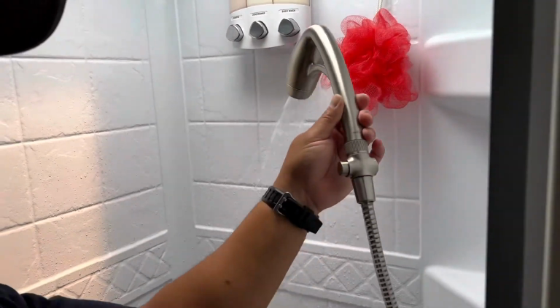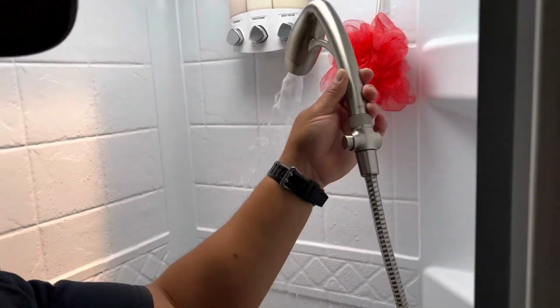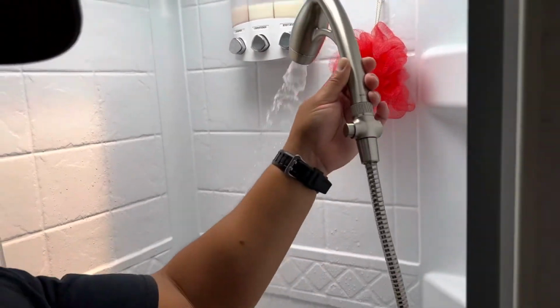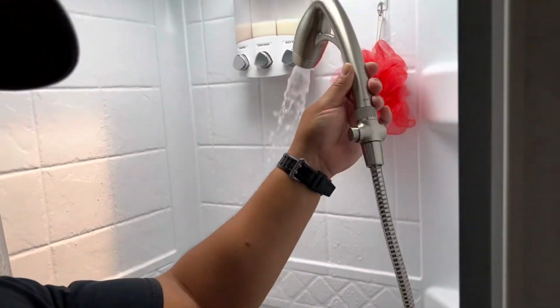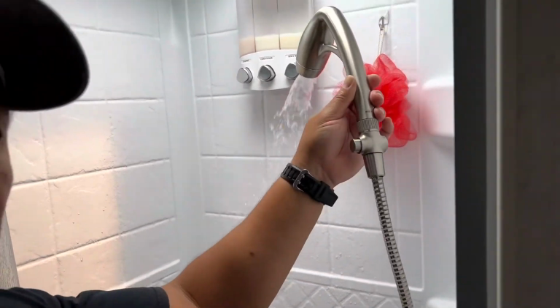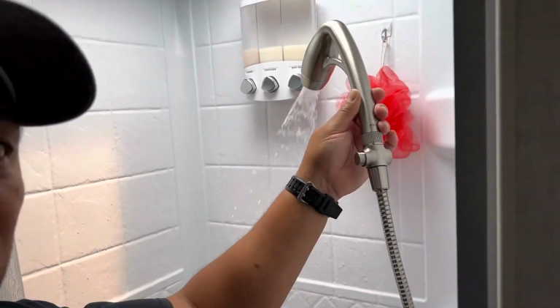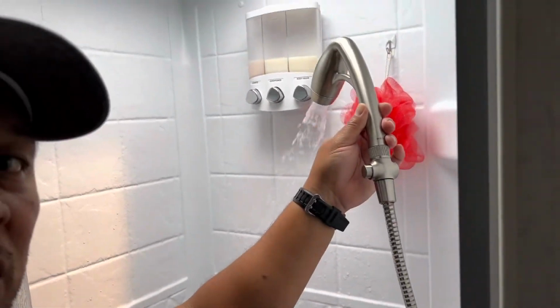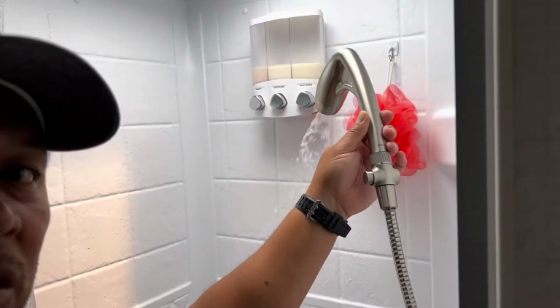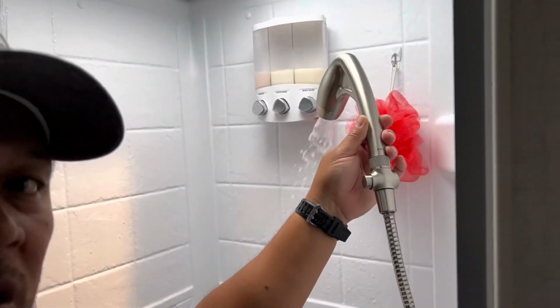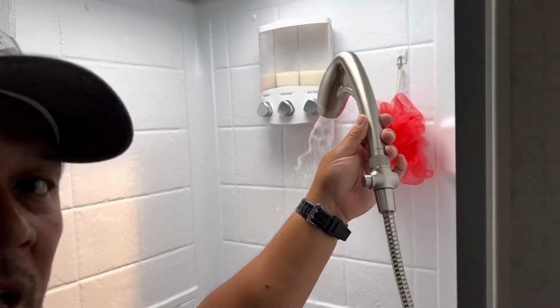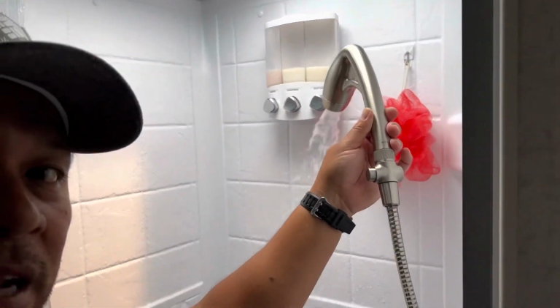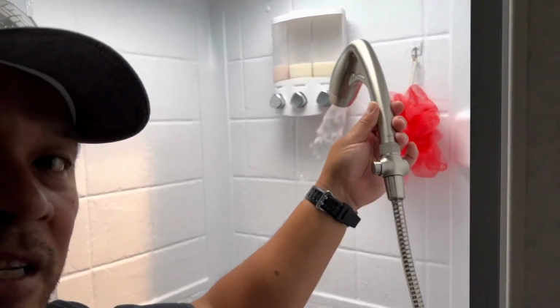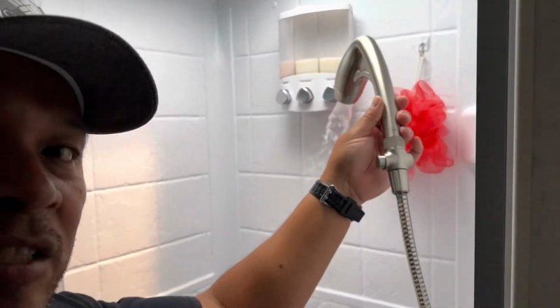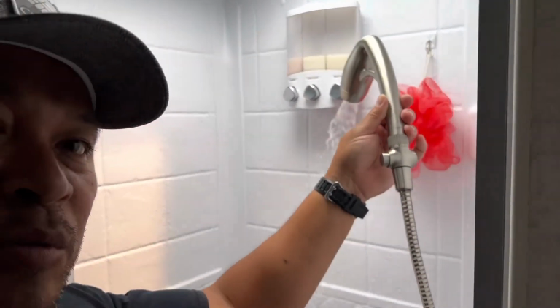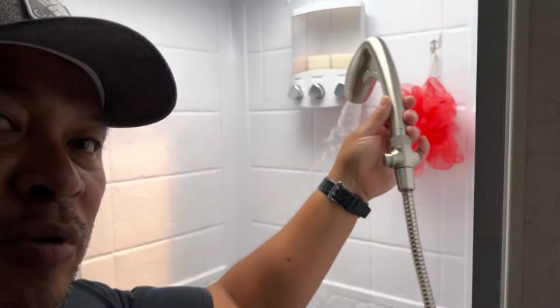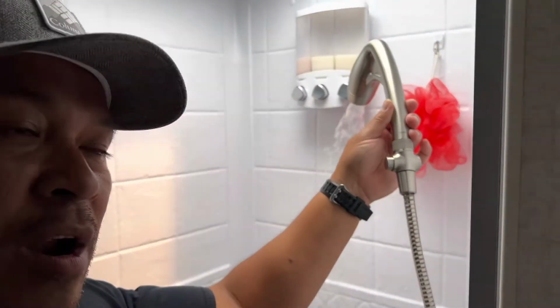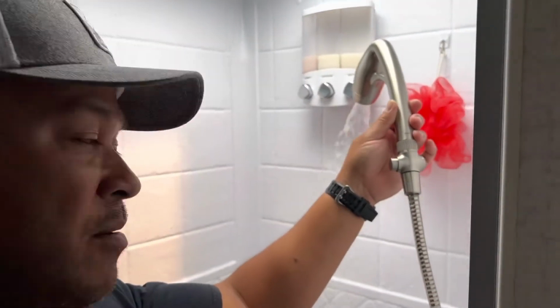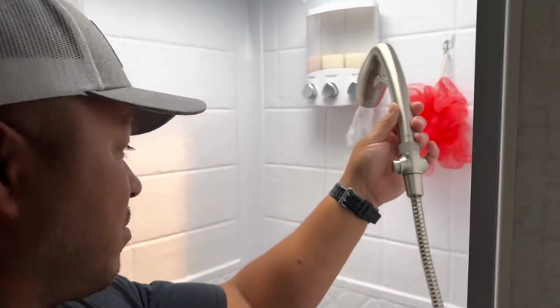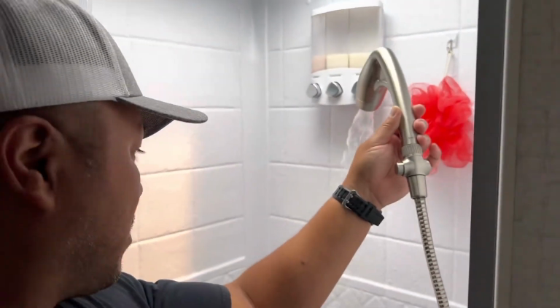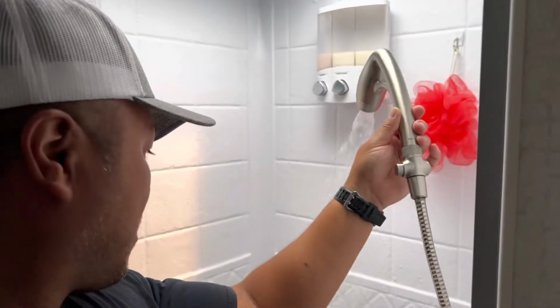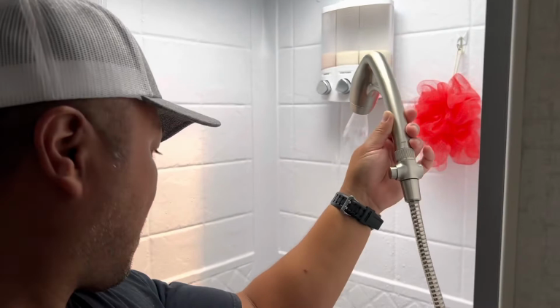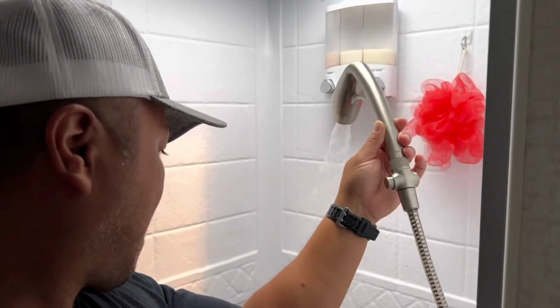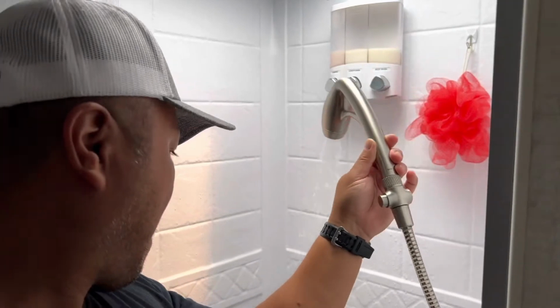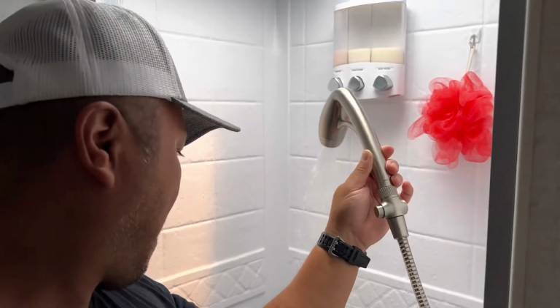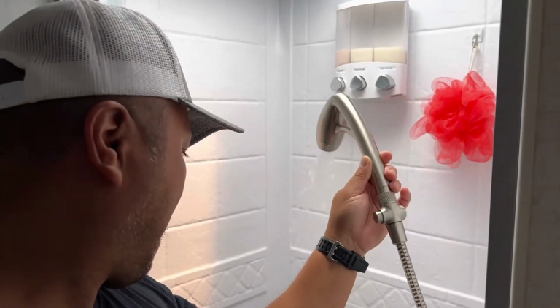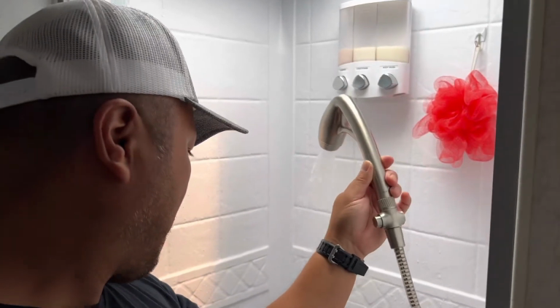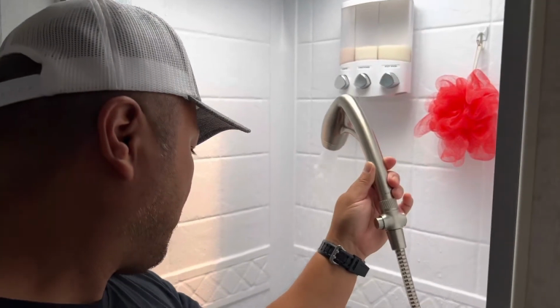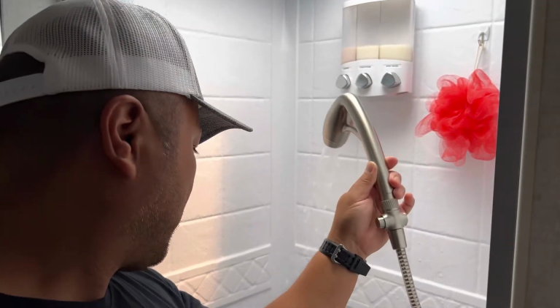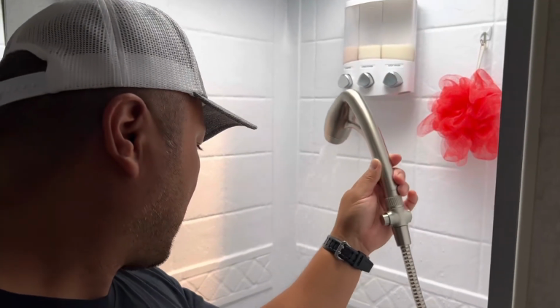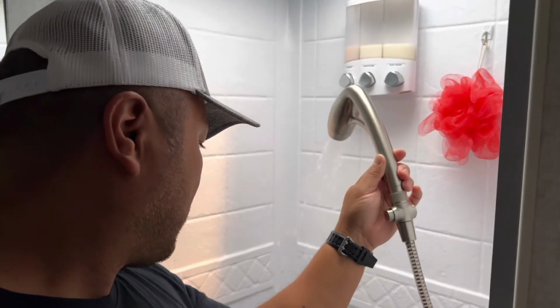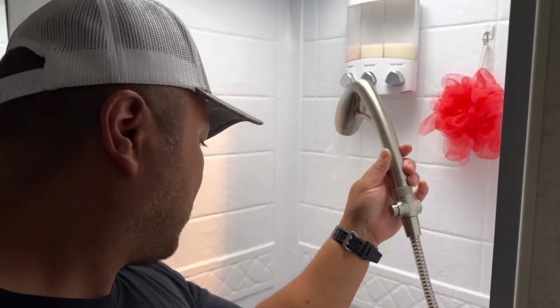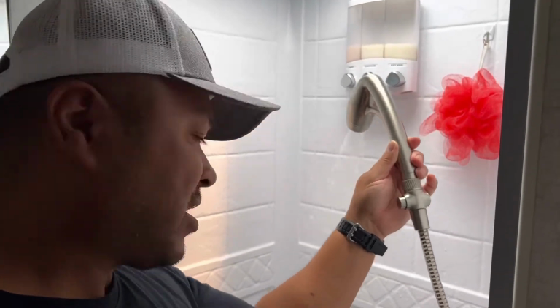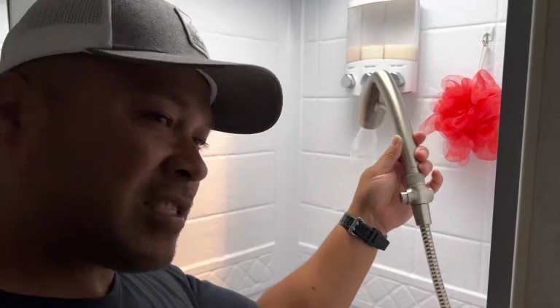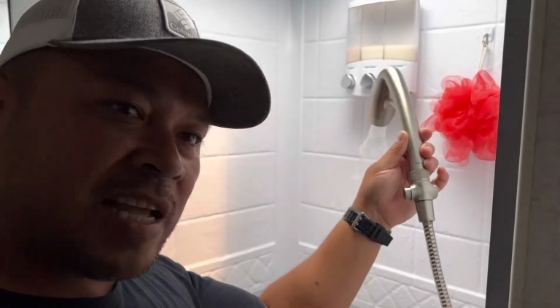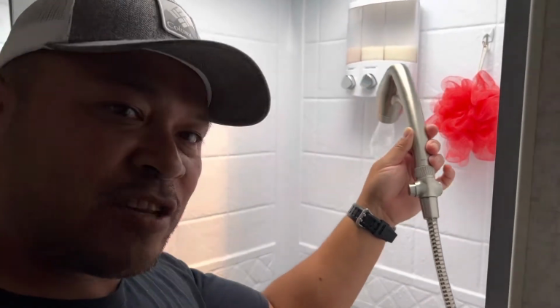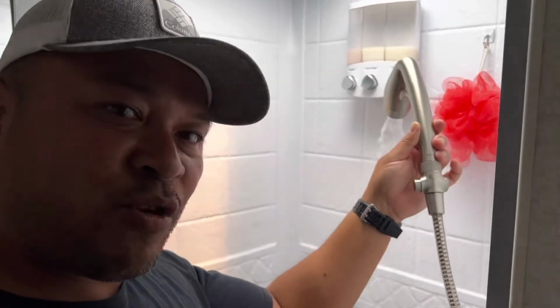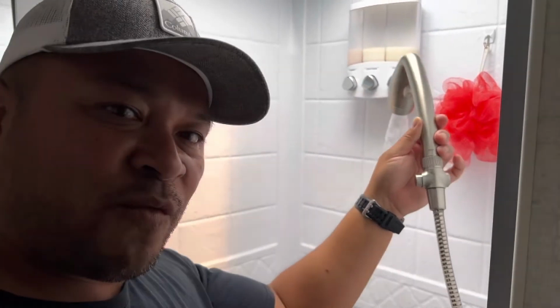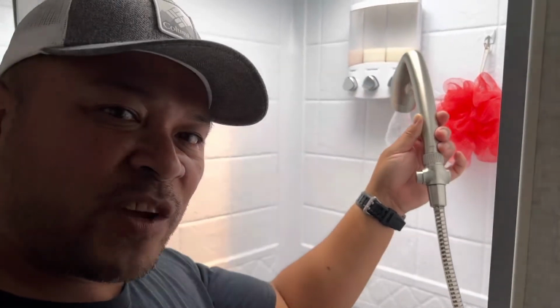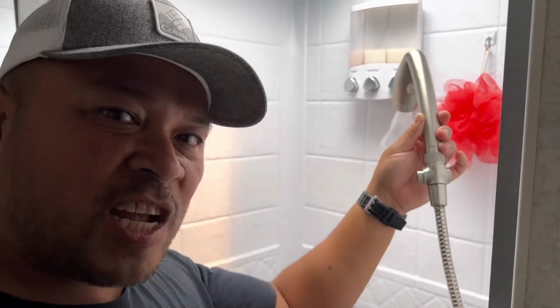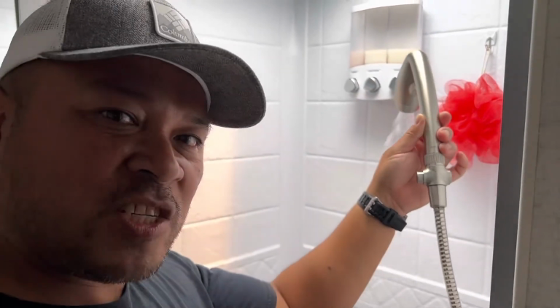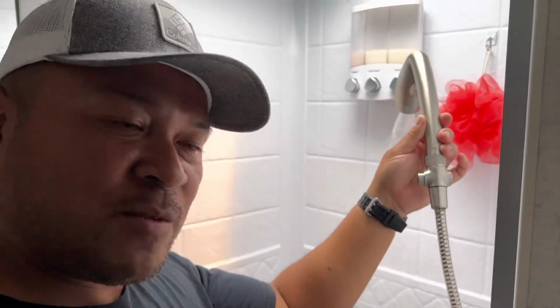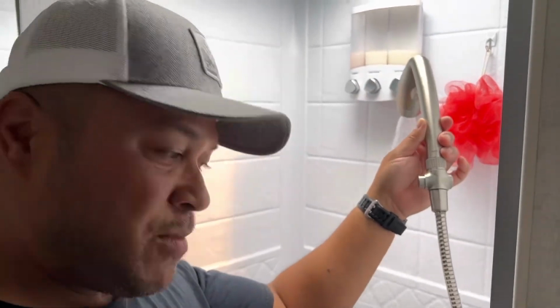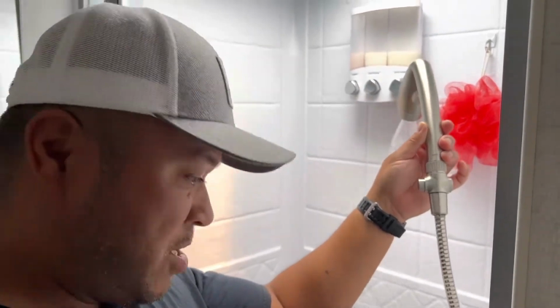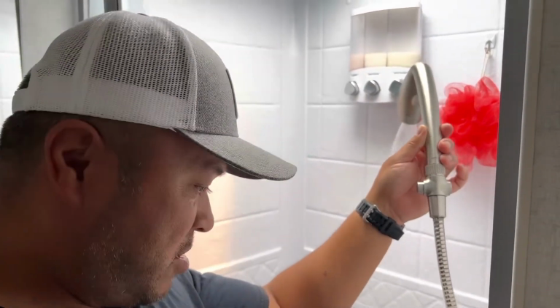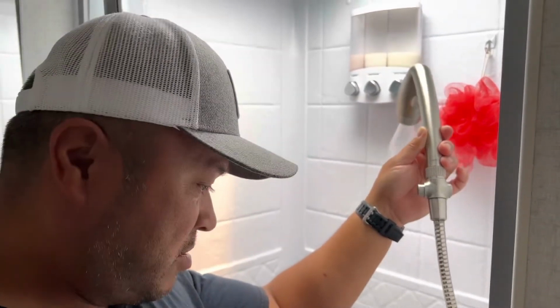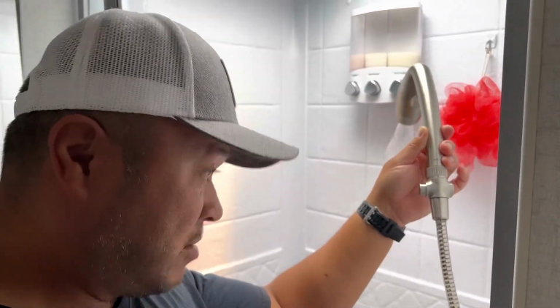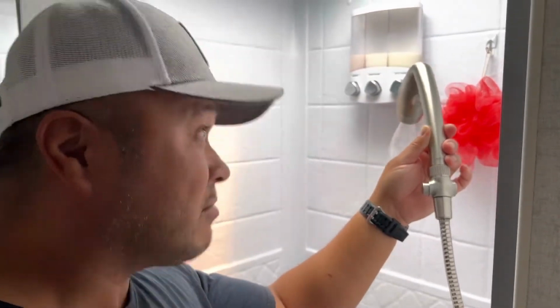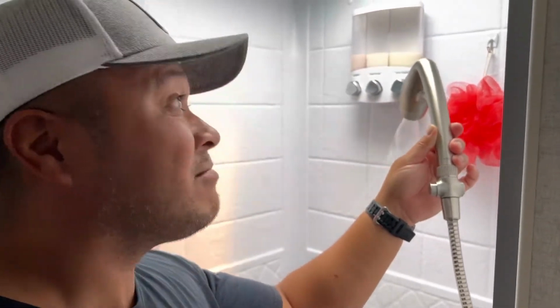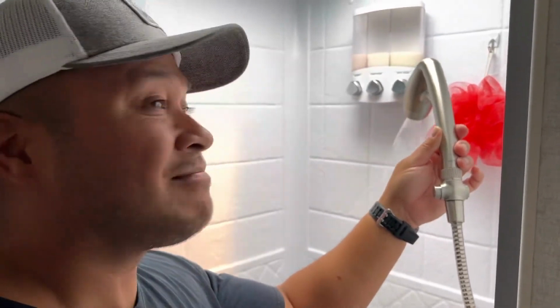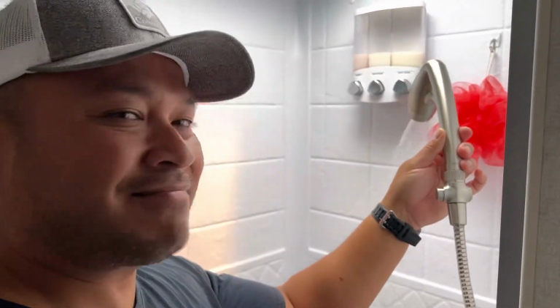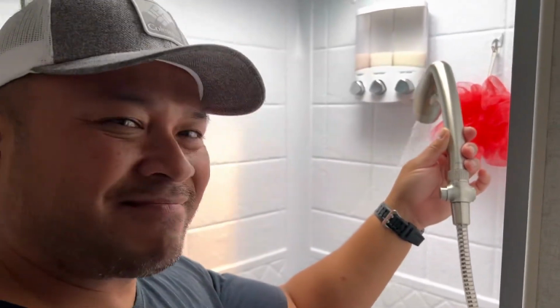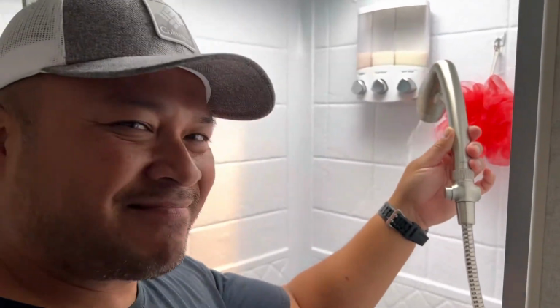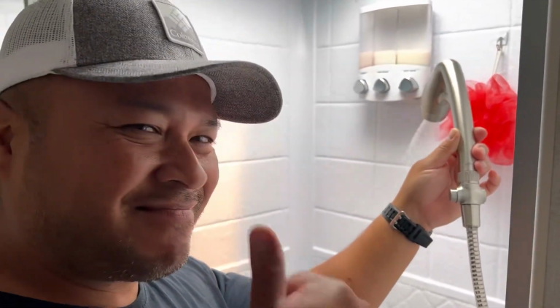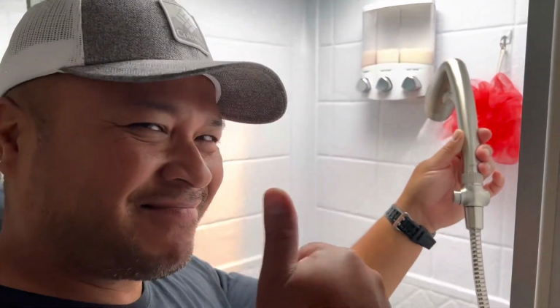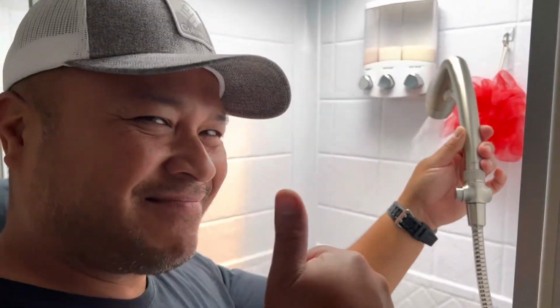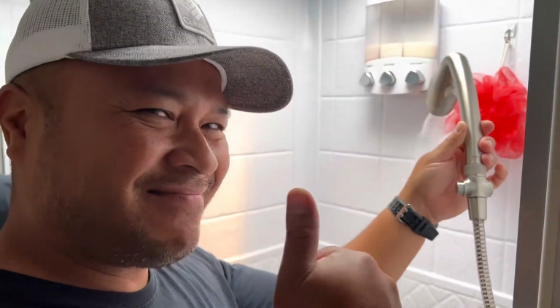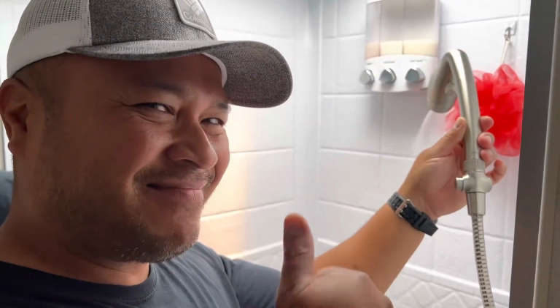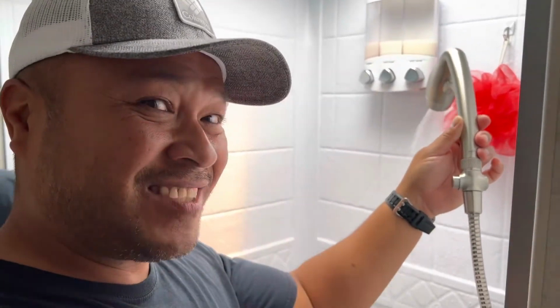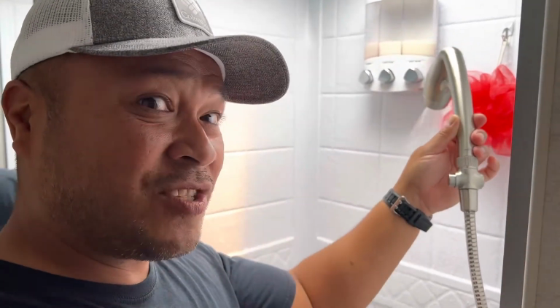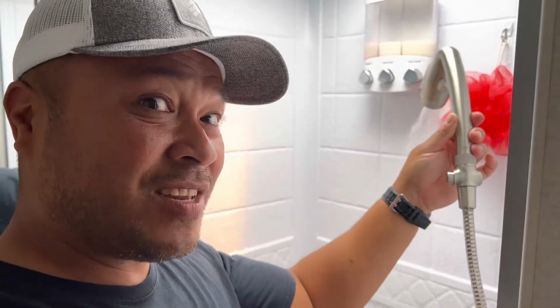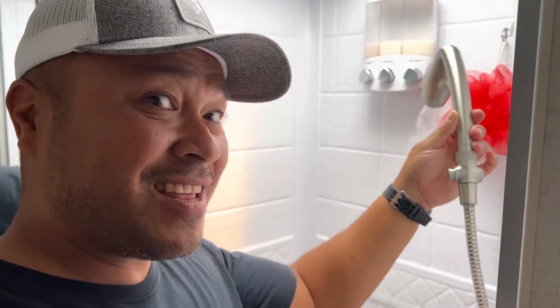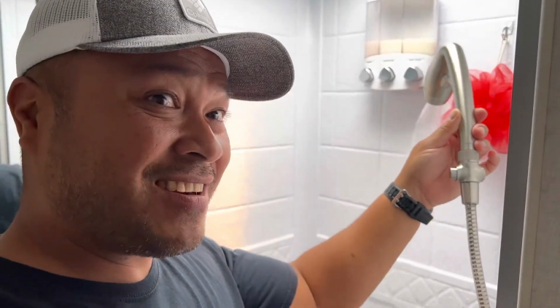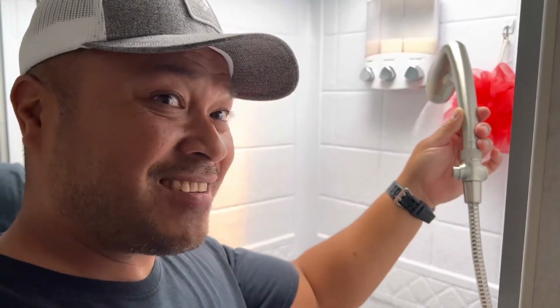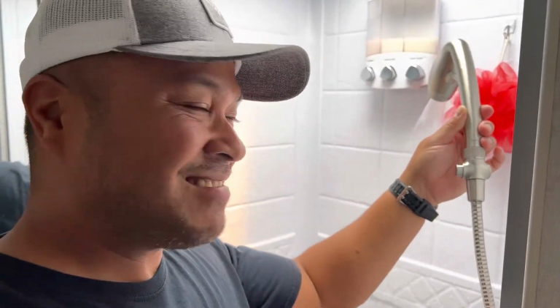Make sure to like and subscribe, press that notification bell. See you later.